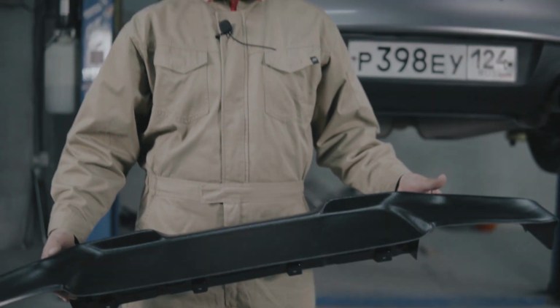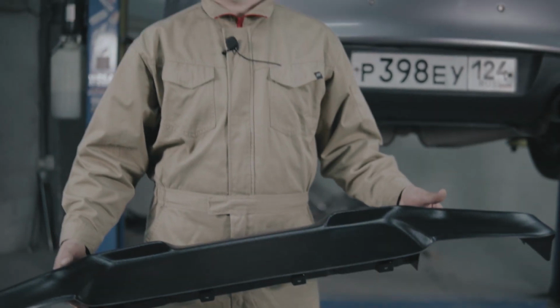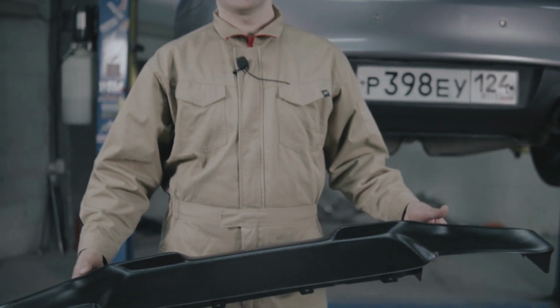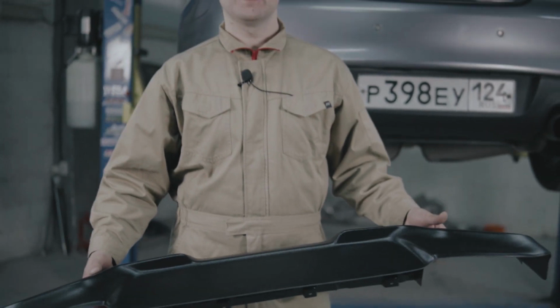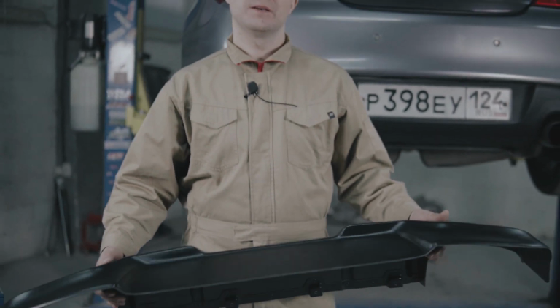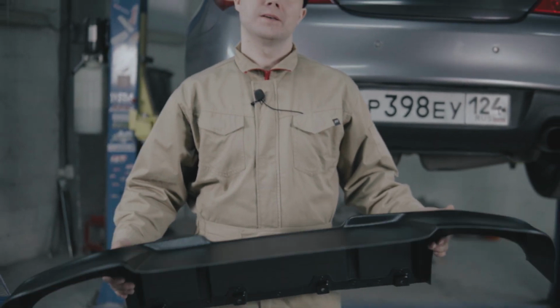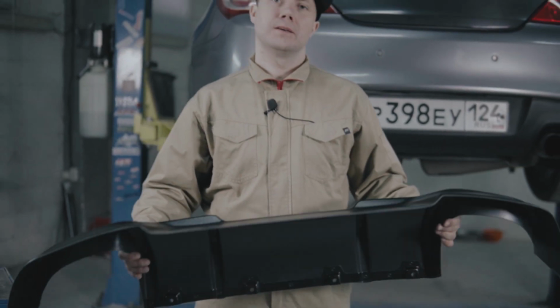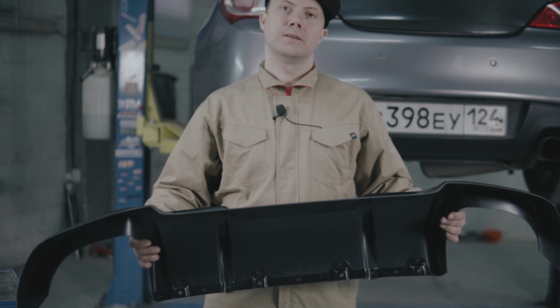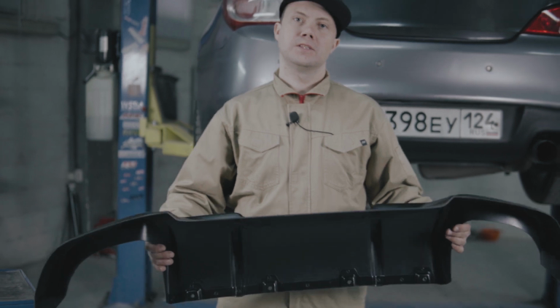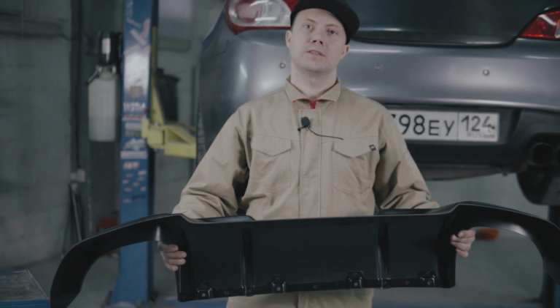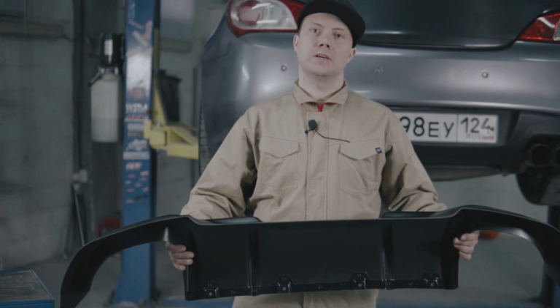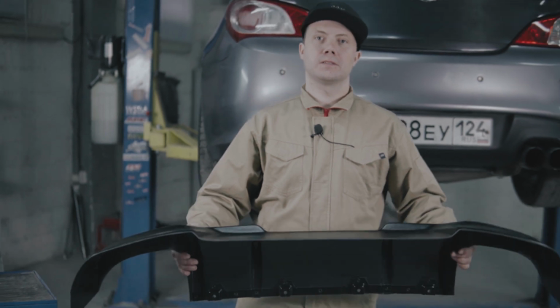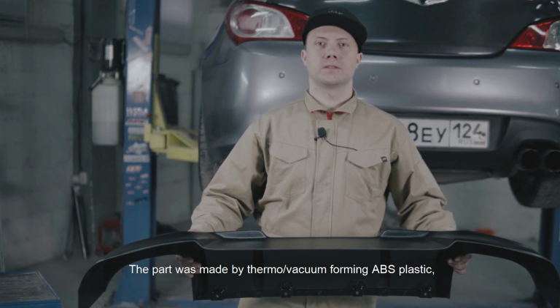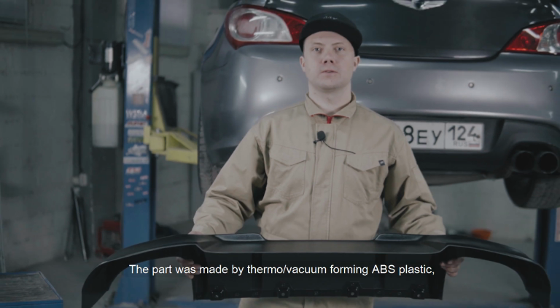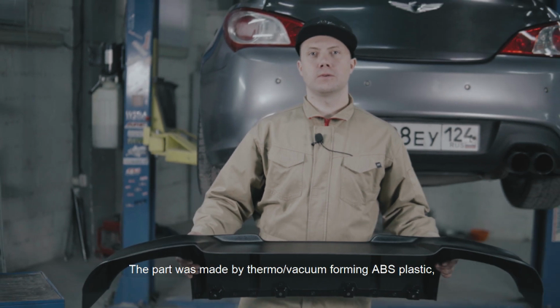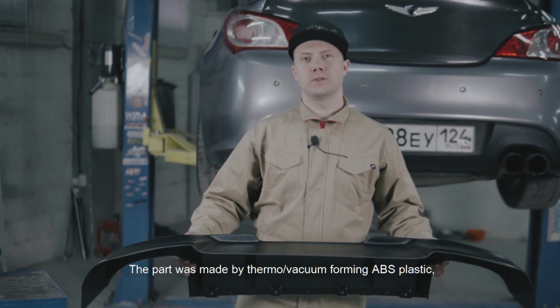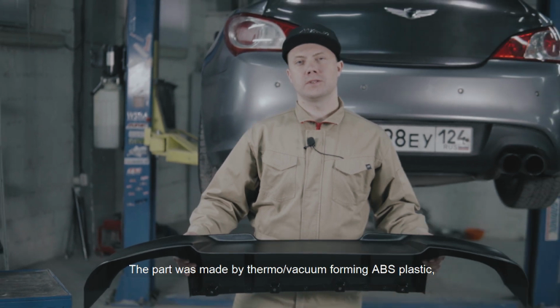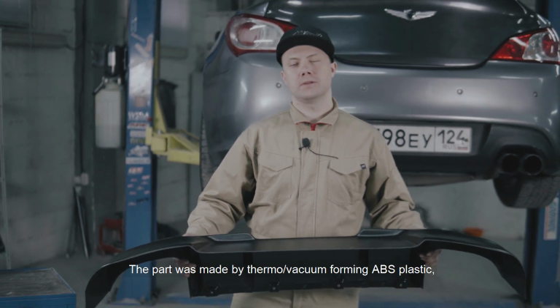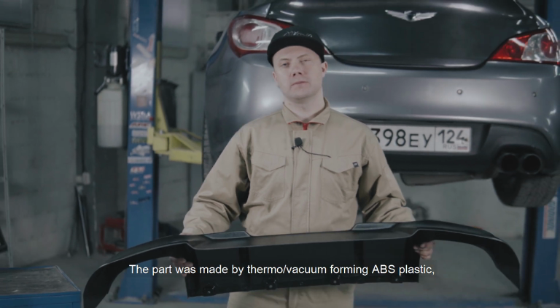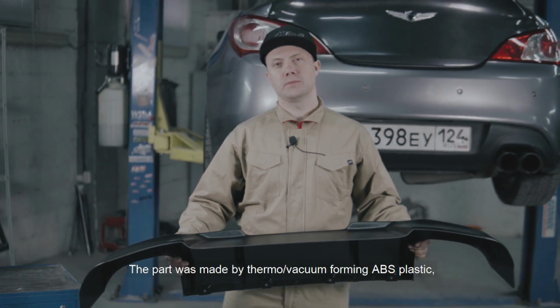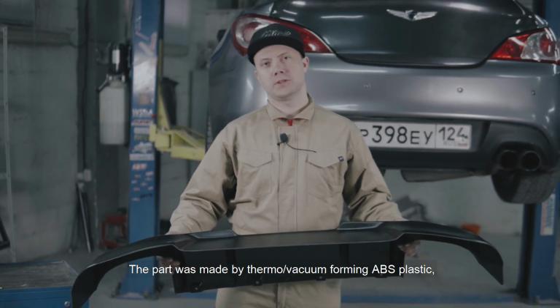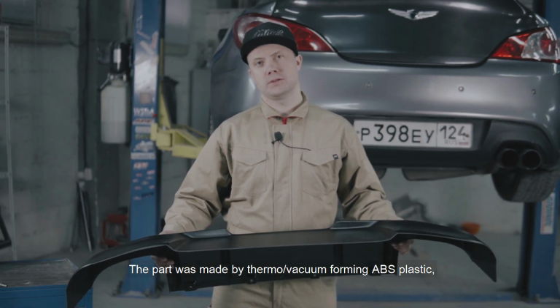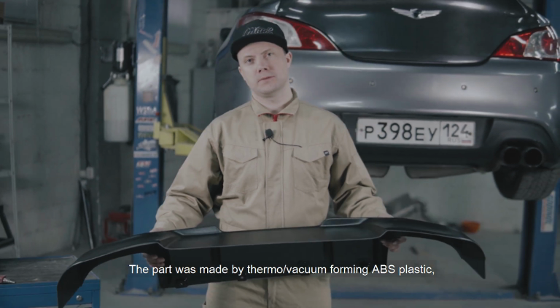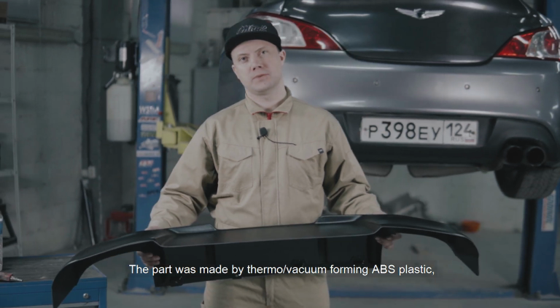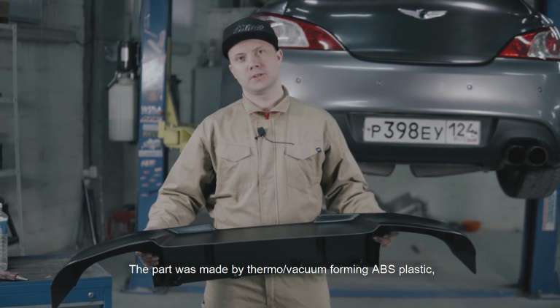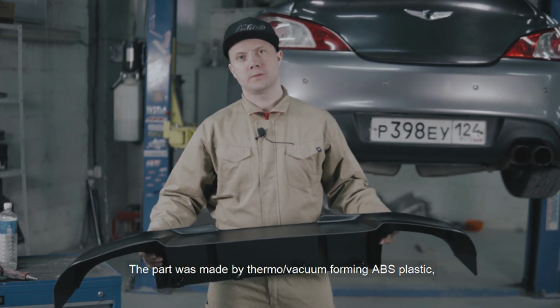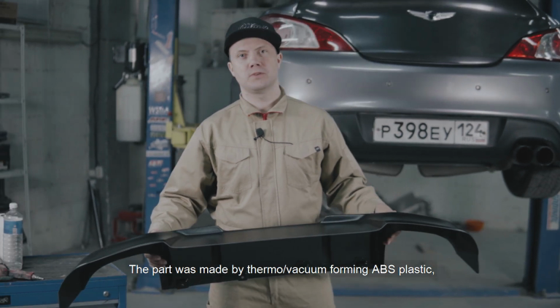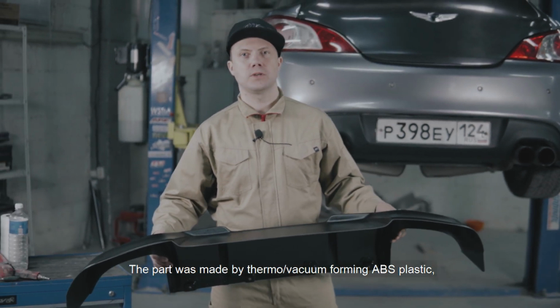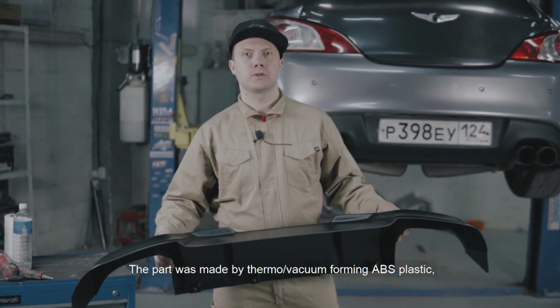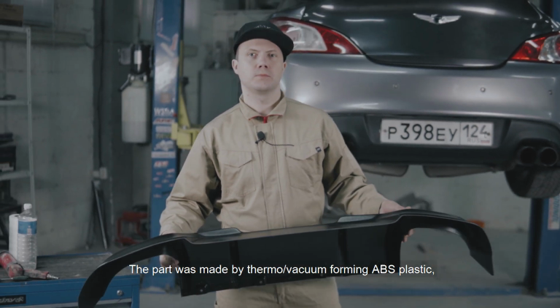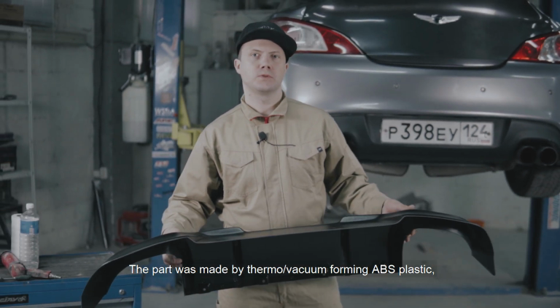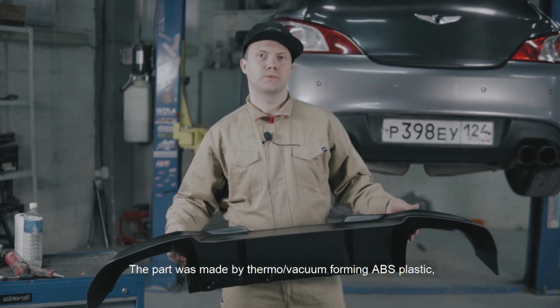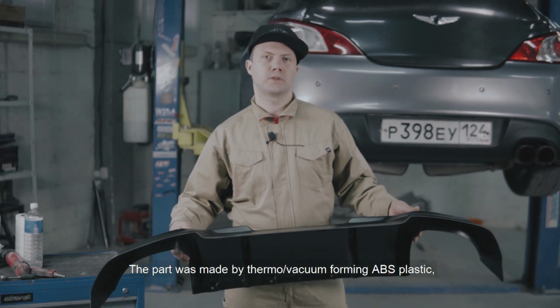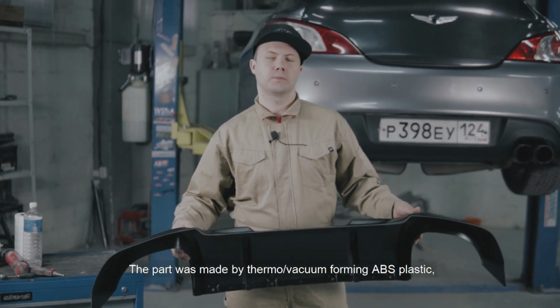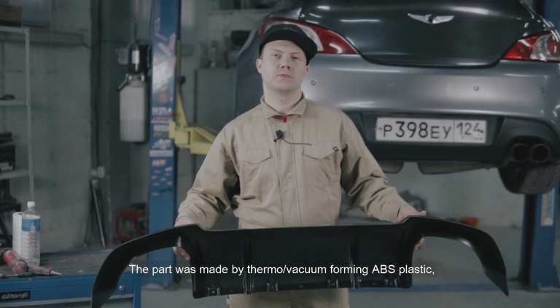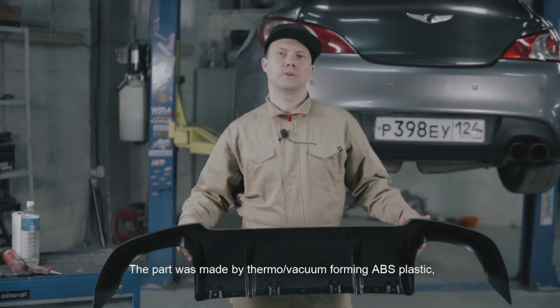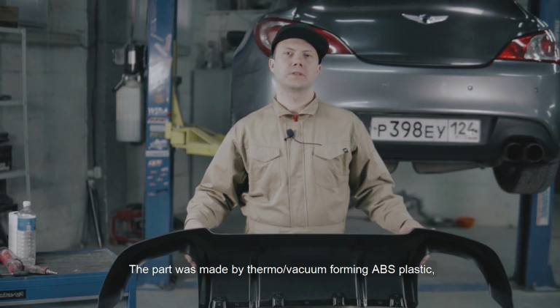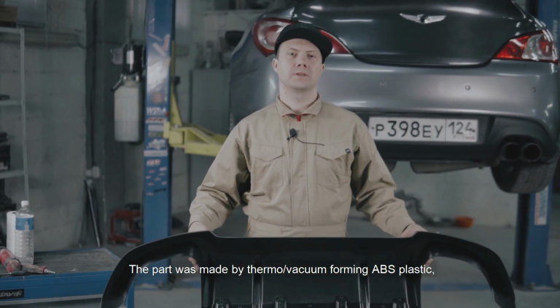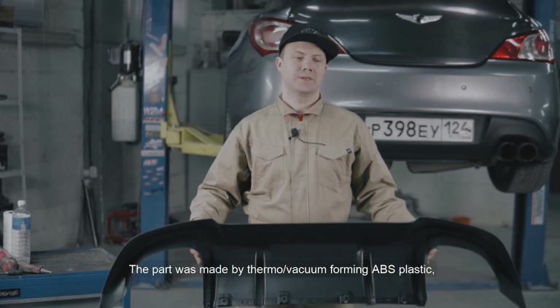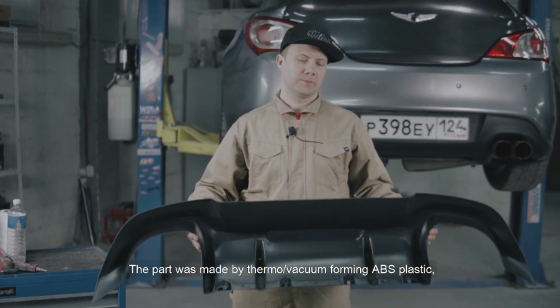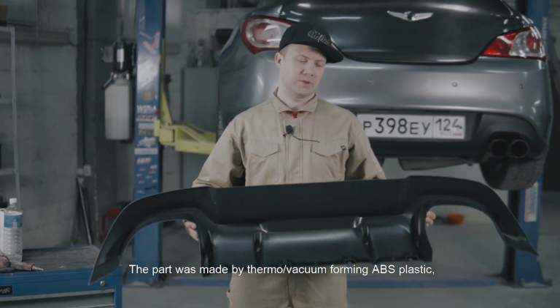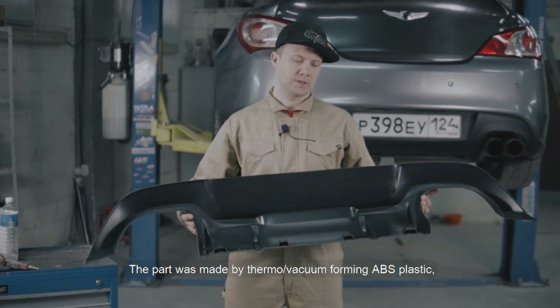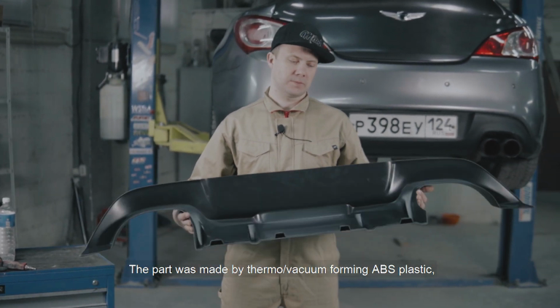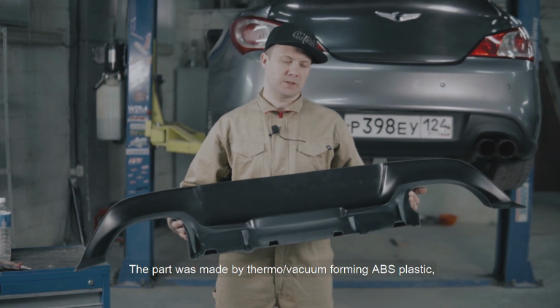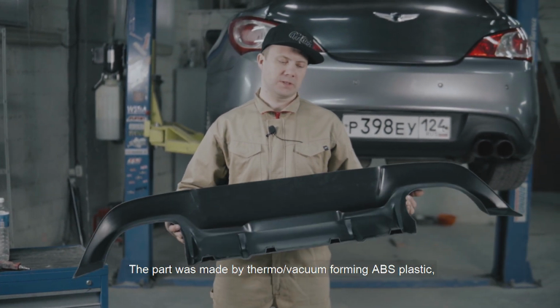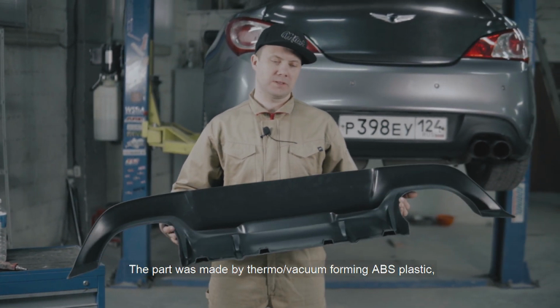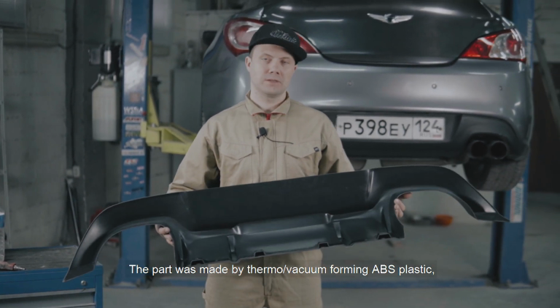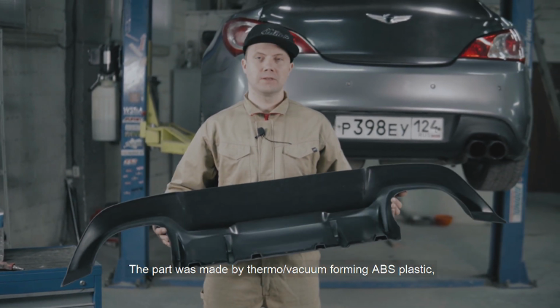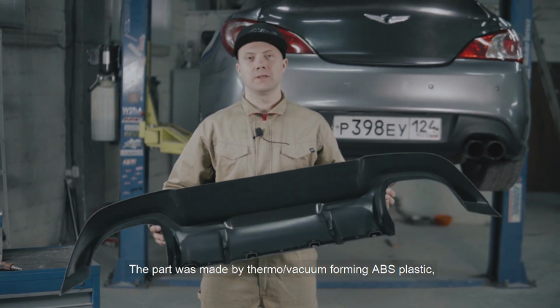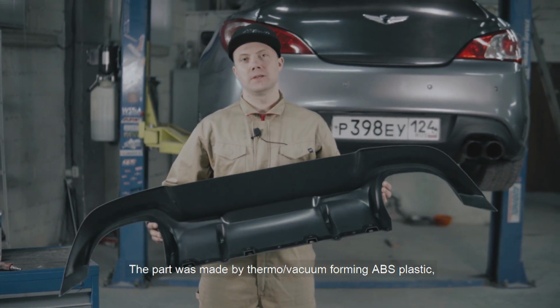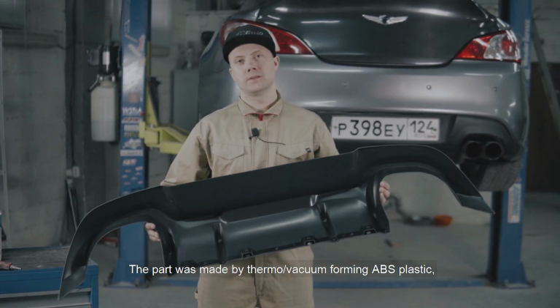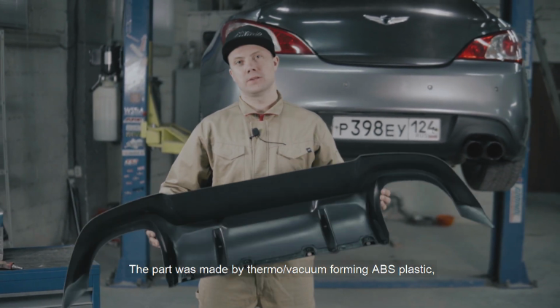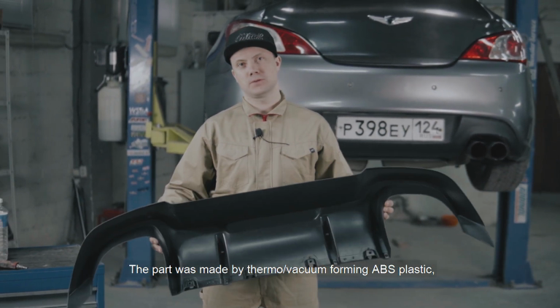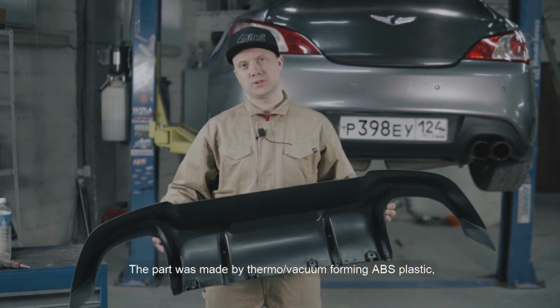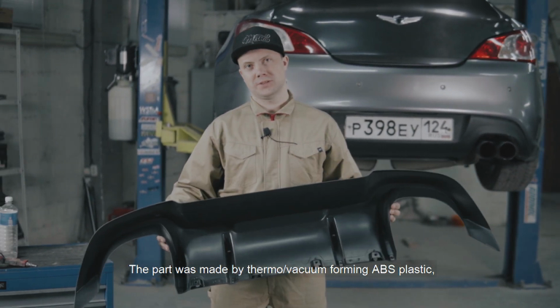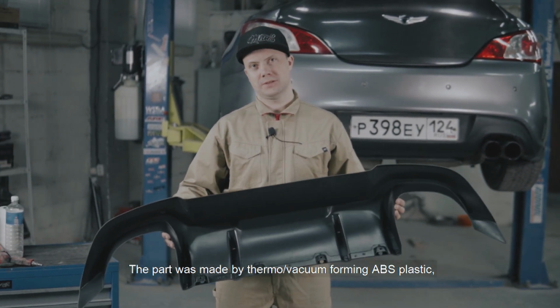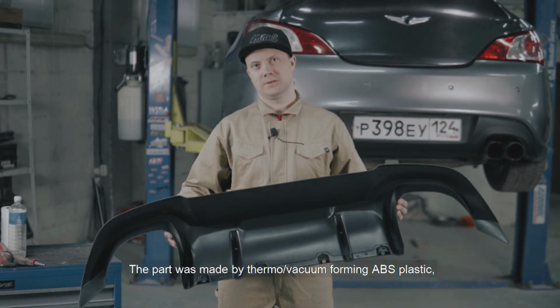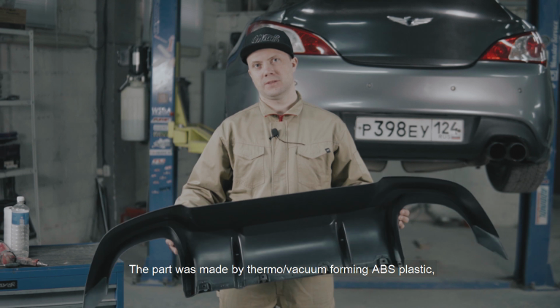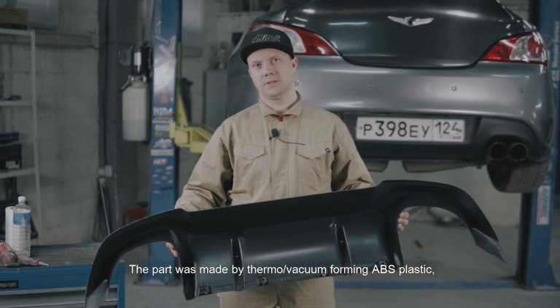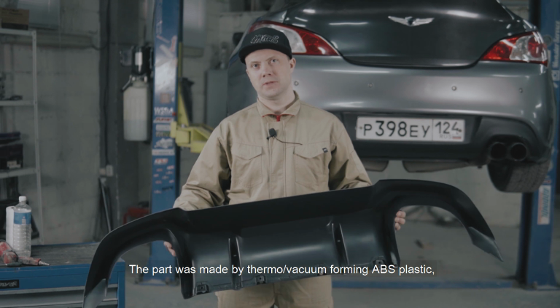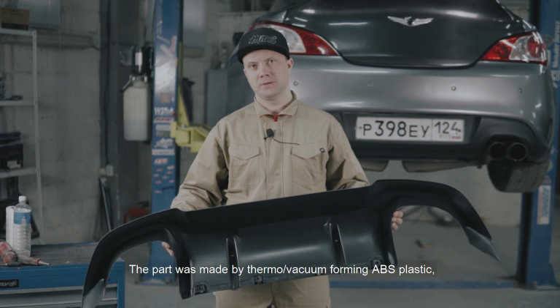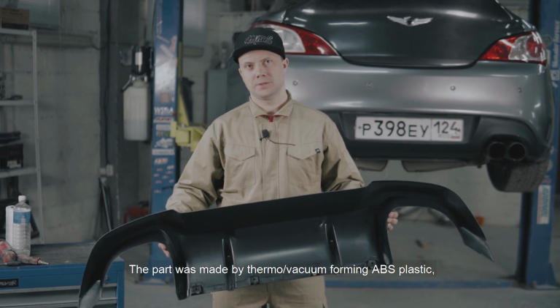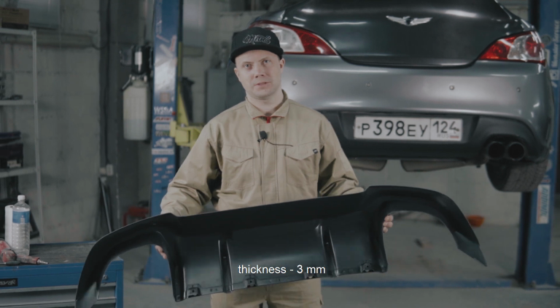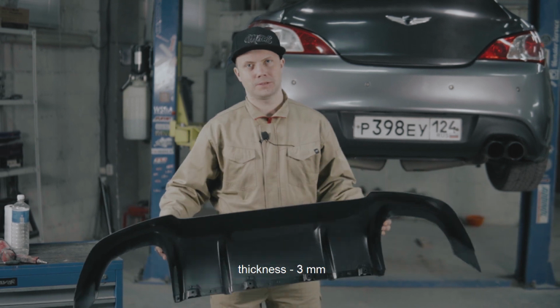Деталь изготовлена методом термо-вакуумного формования ABS-пластика, толщина 3 мм.